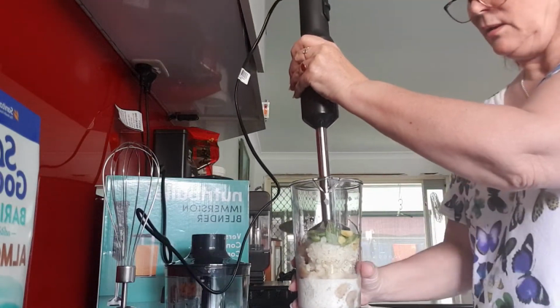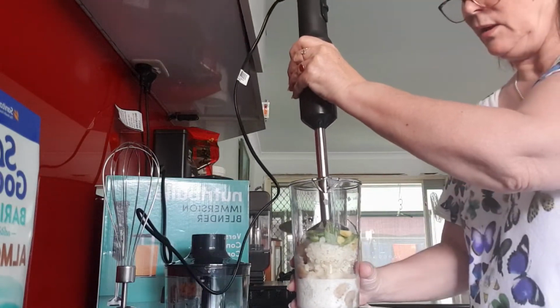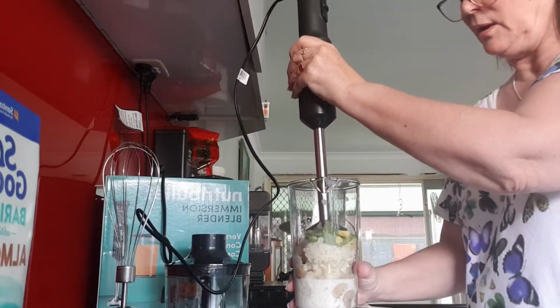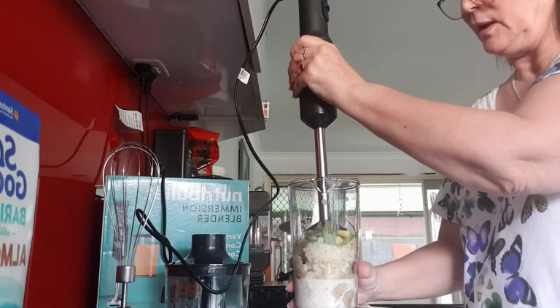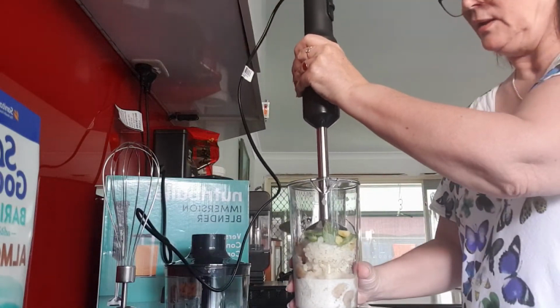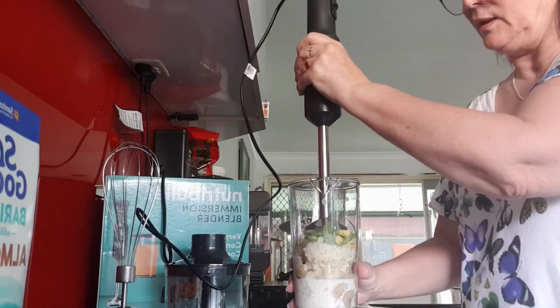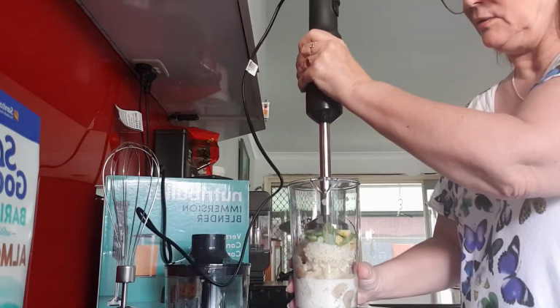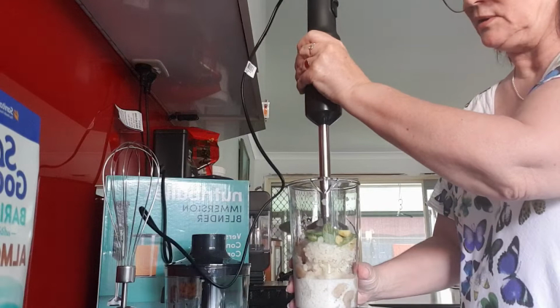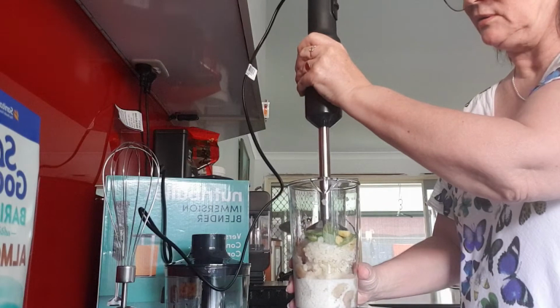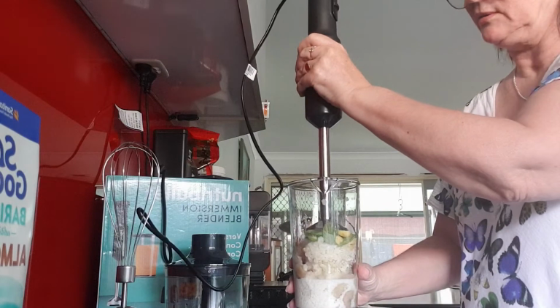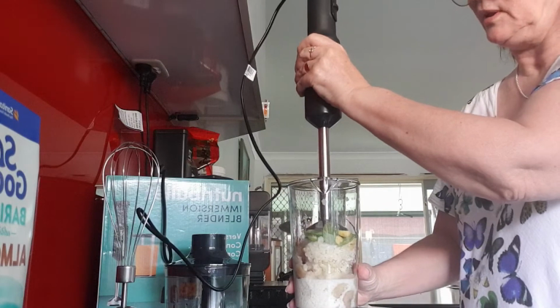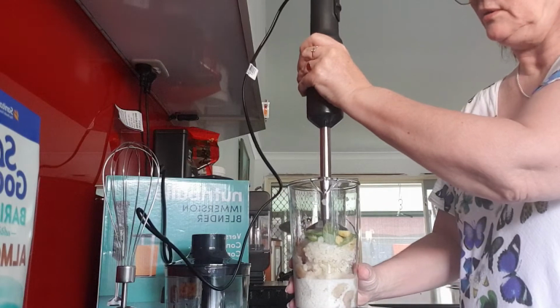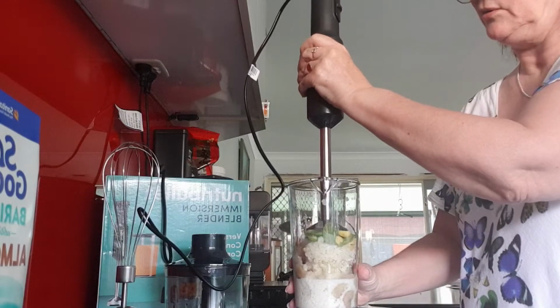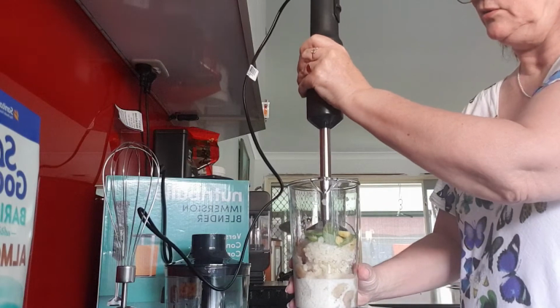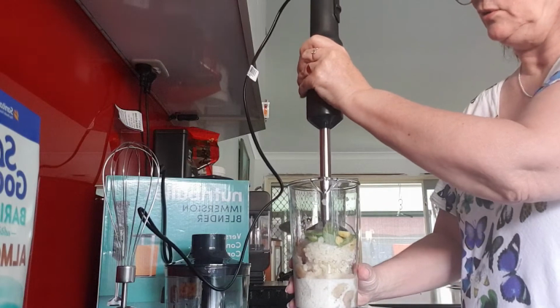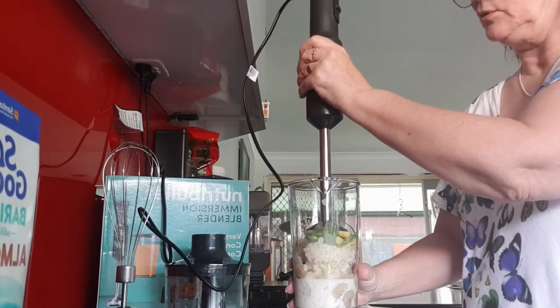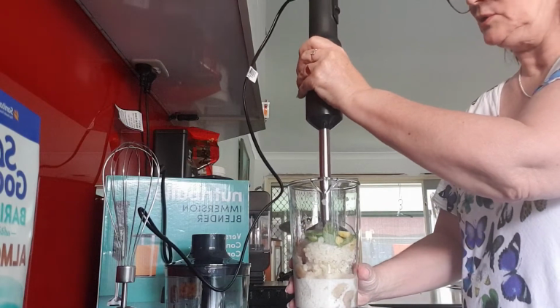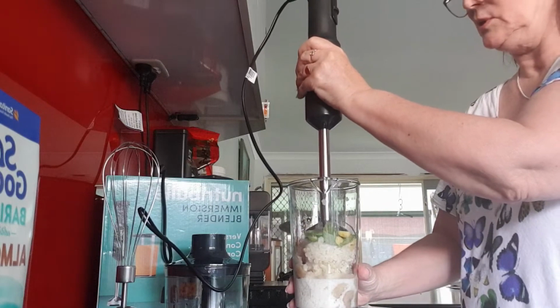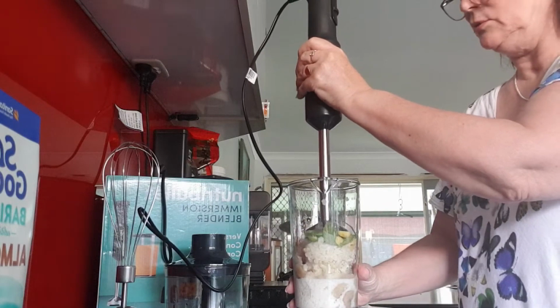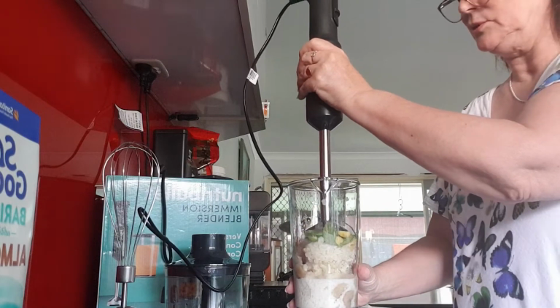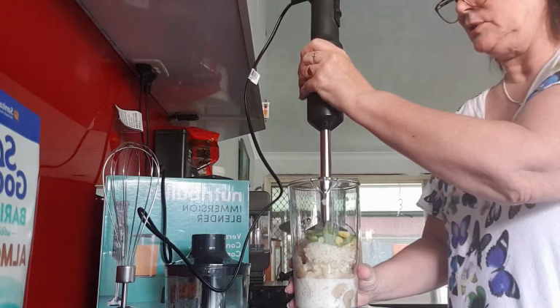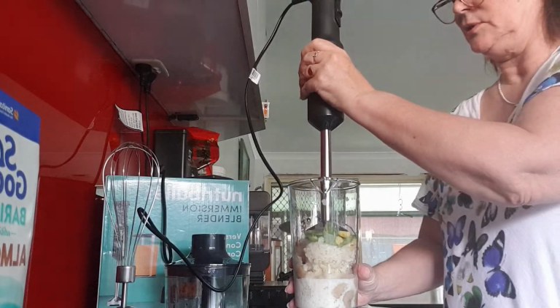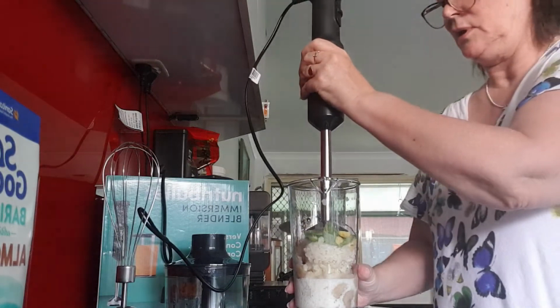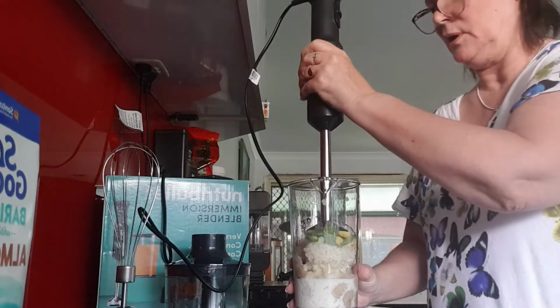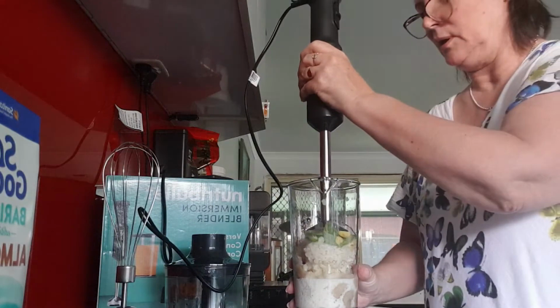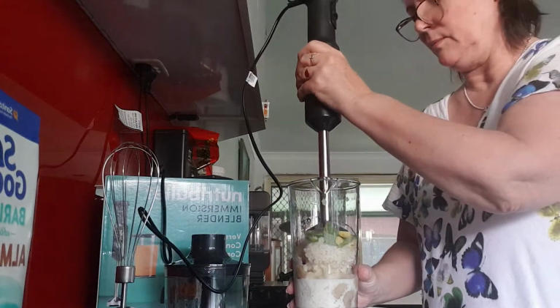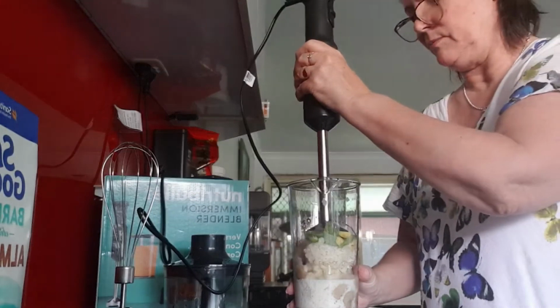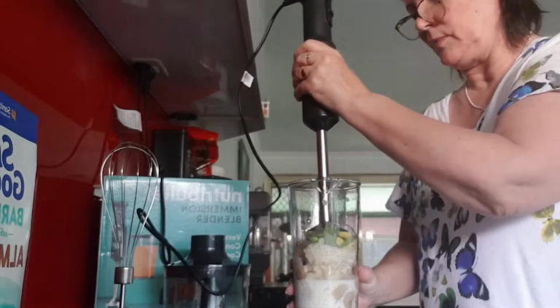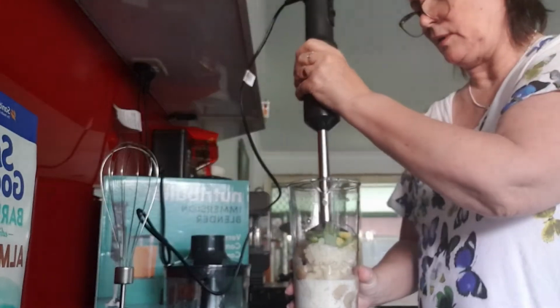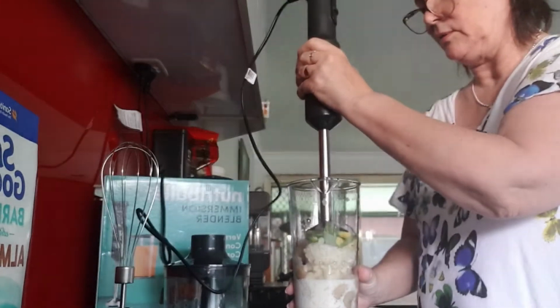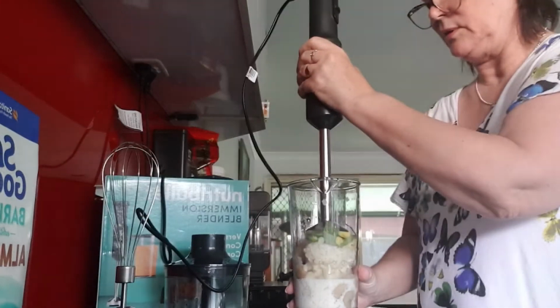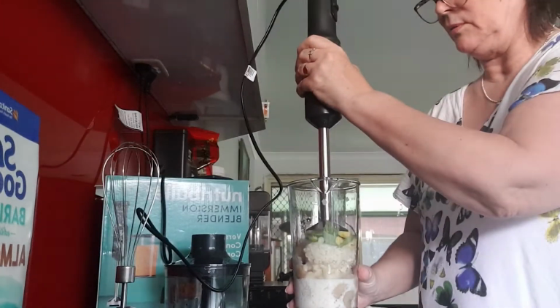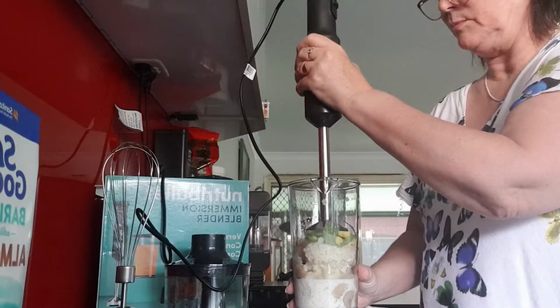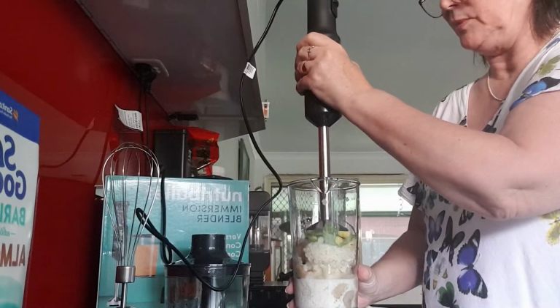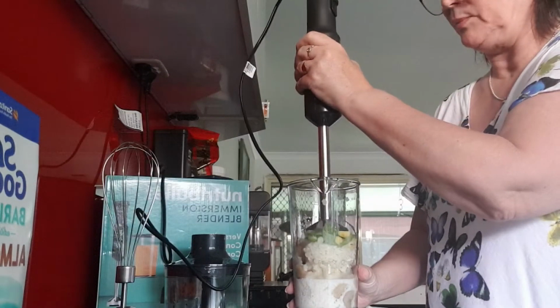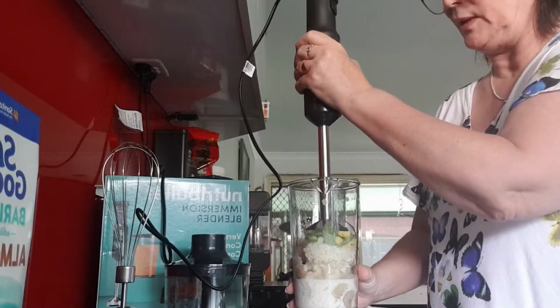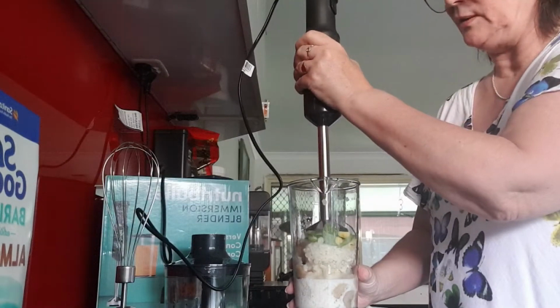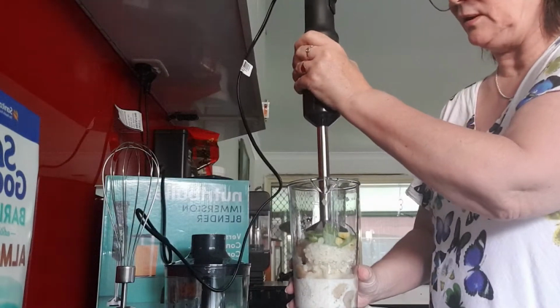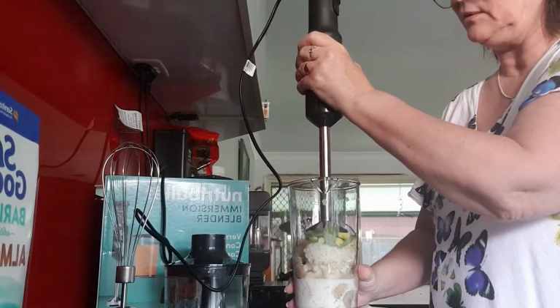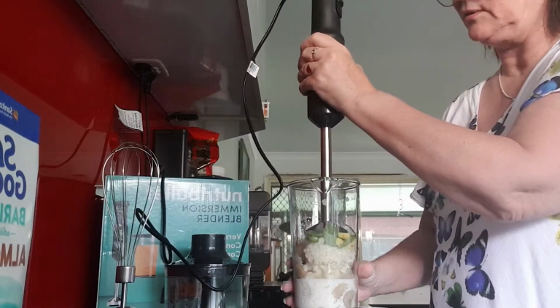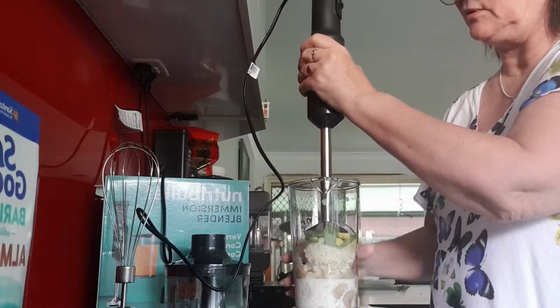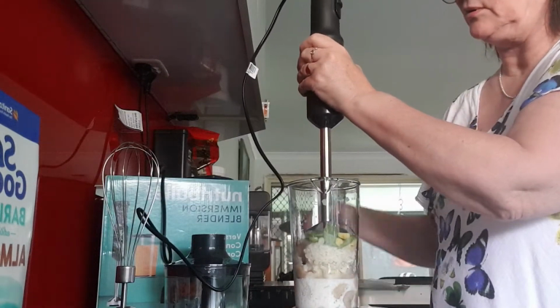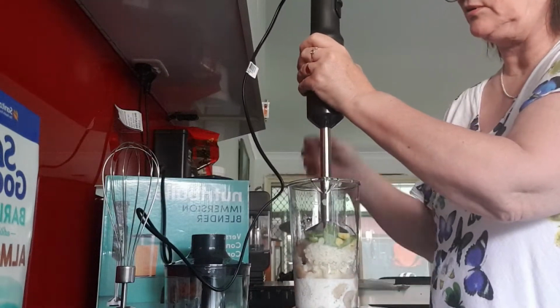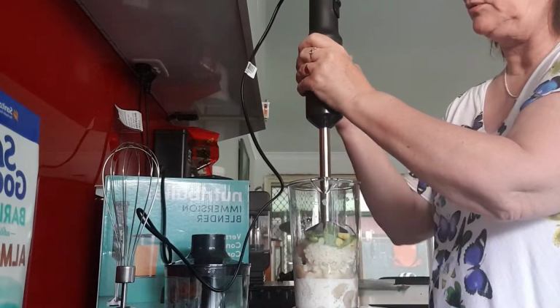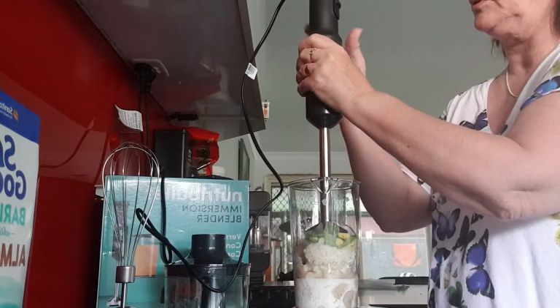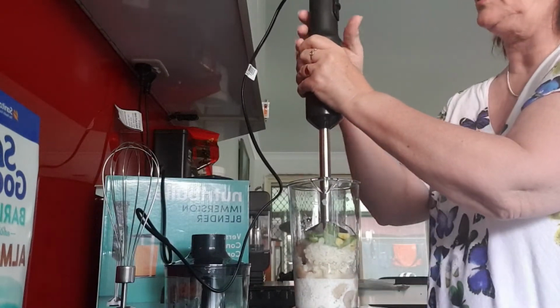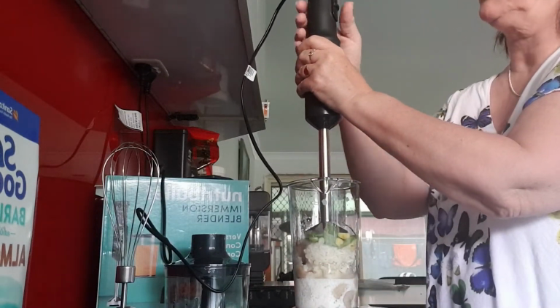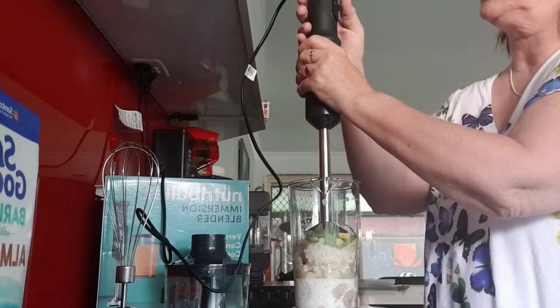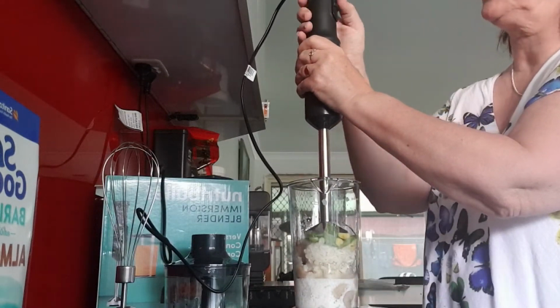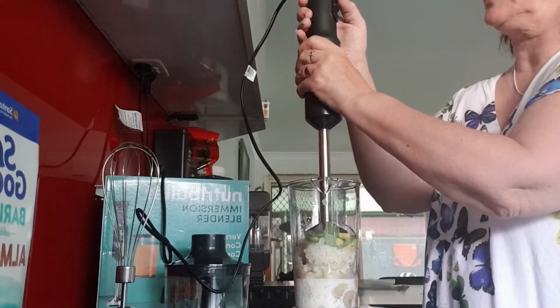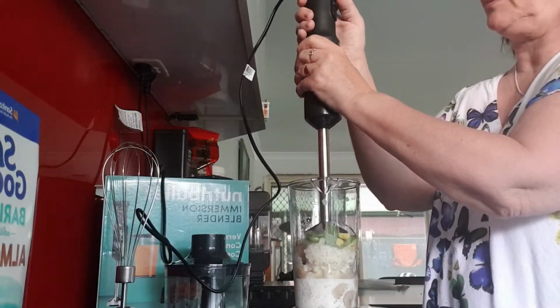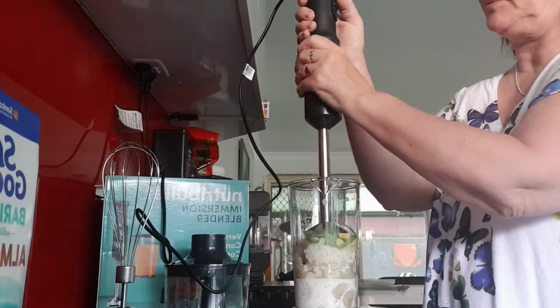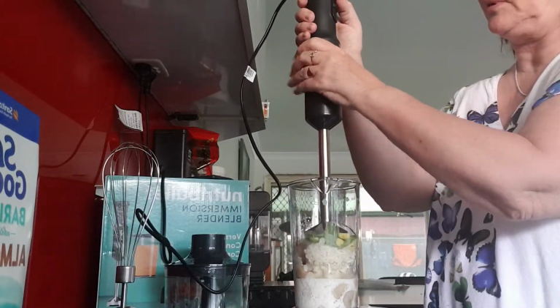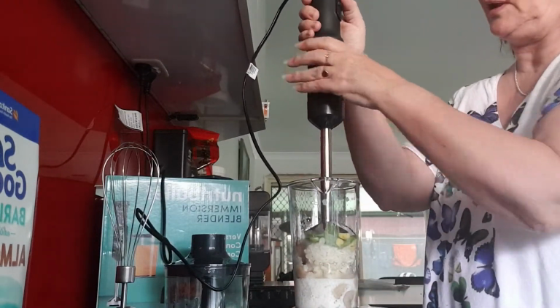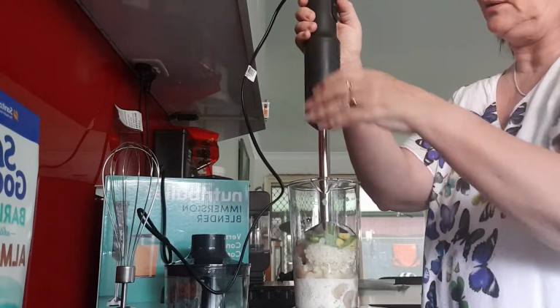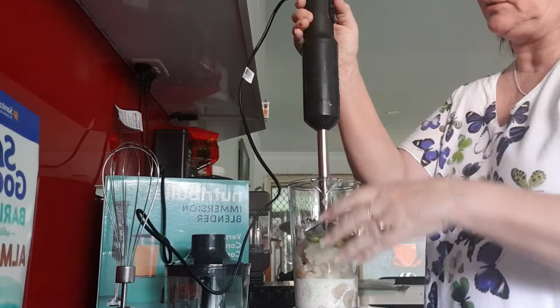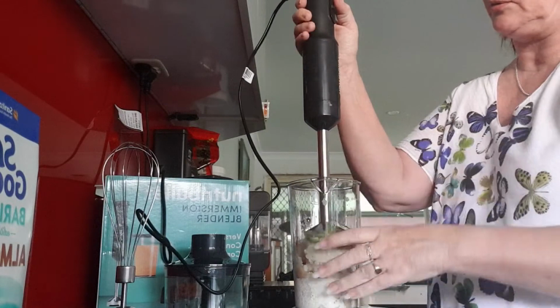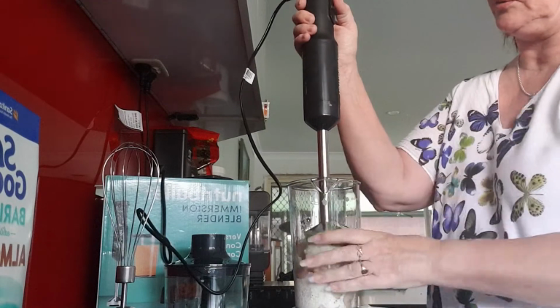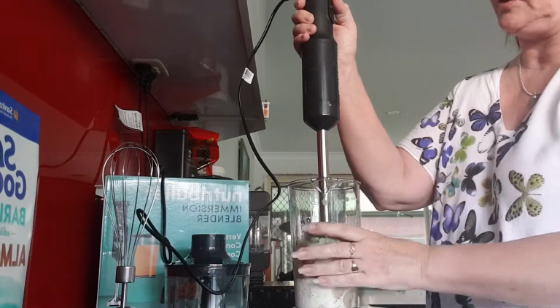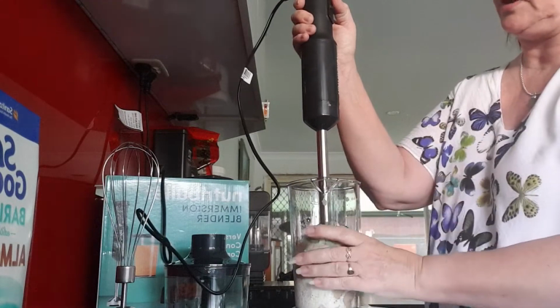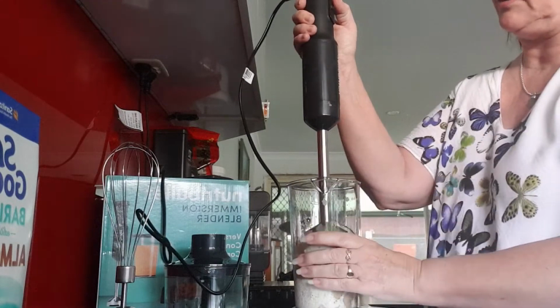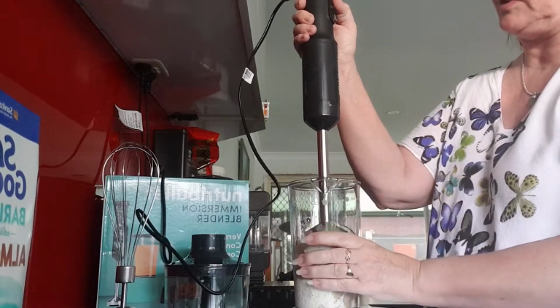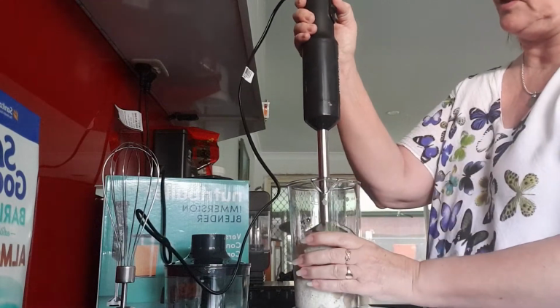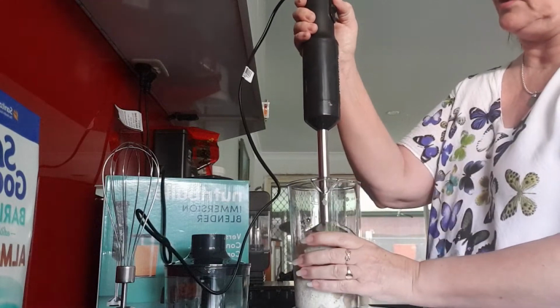It does say to not tilt the blender, so just do it straight up and down and we'll see how we go.